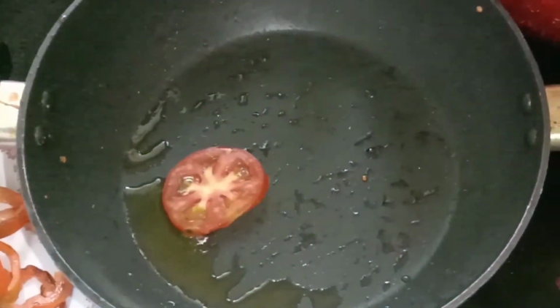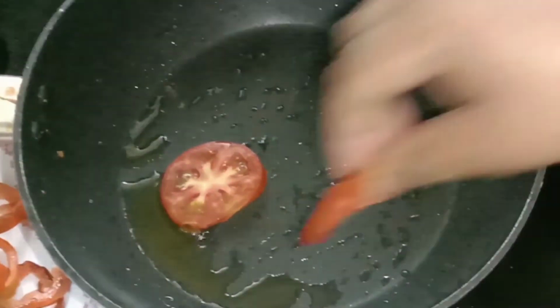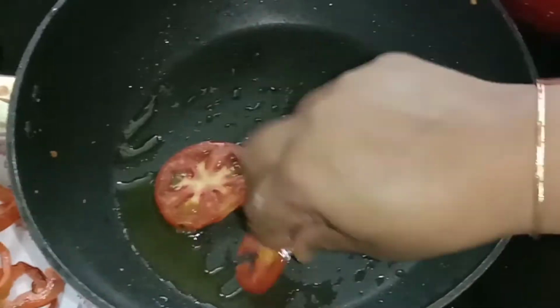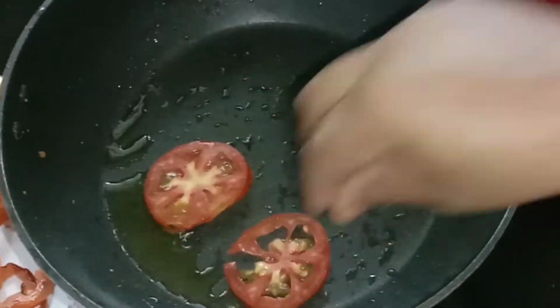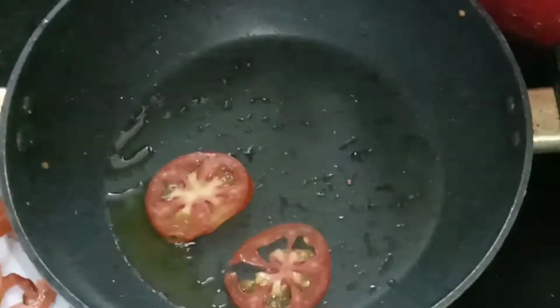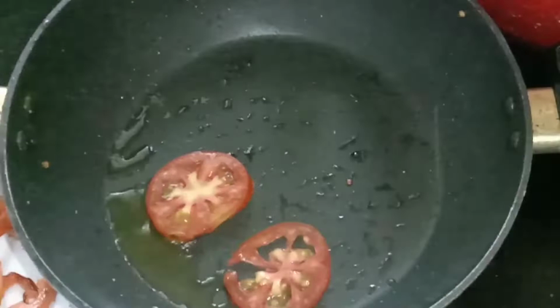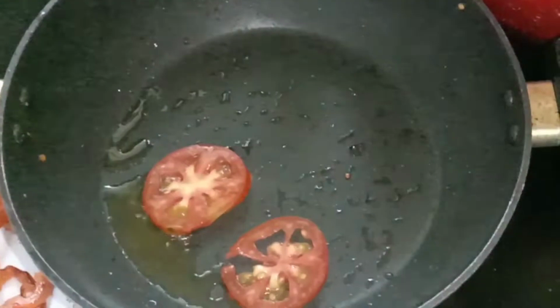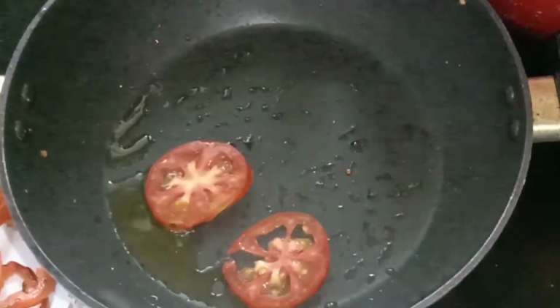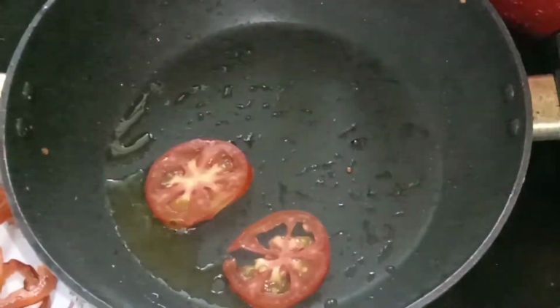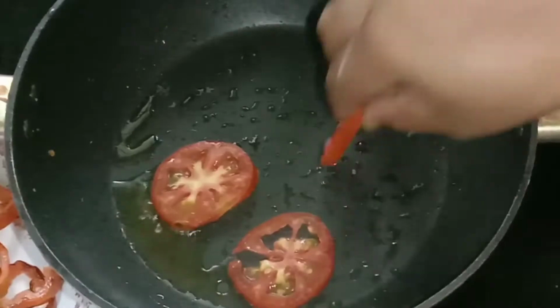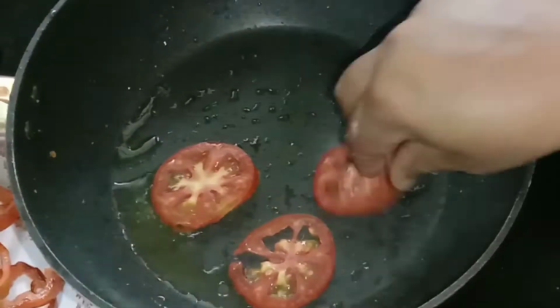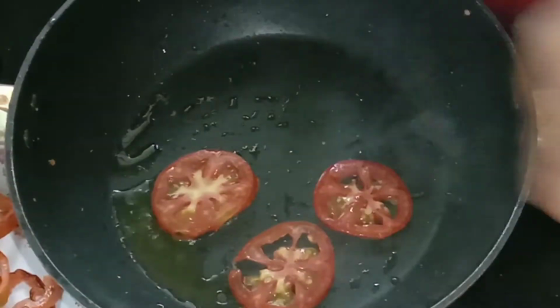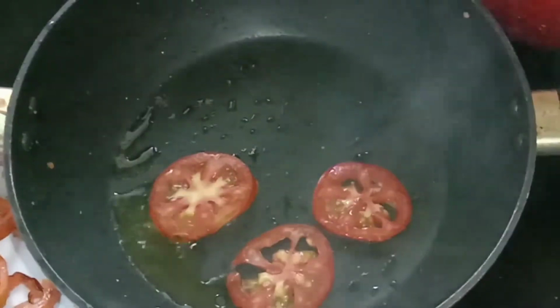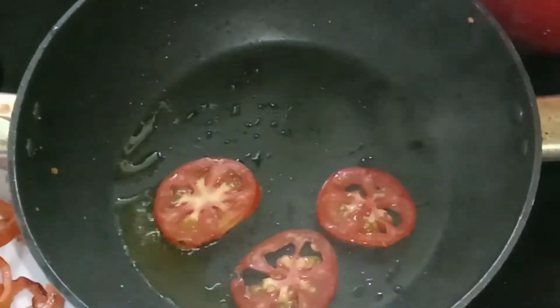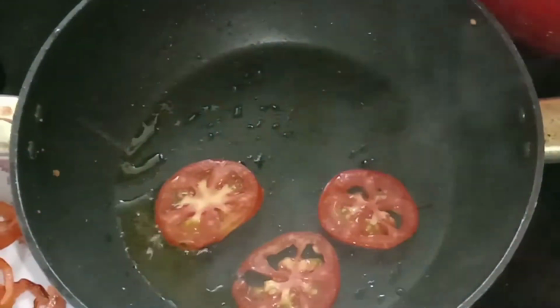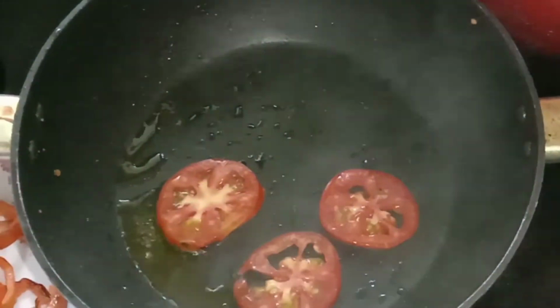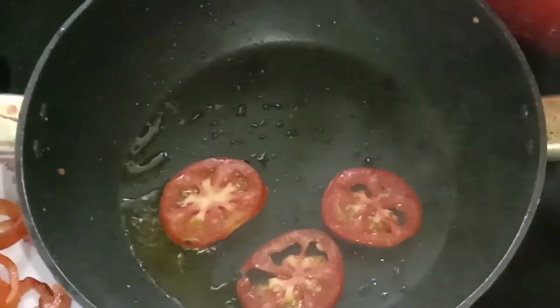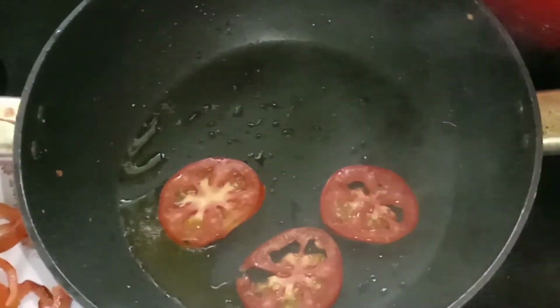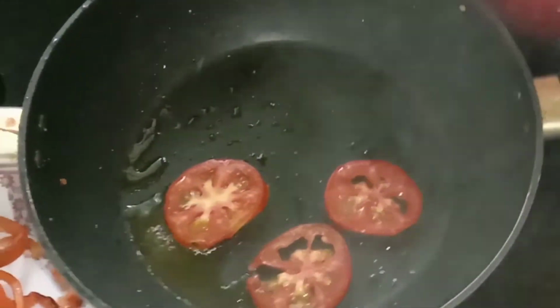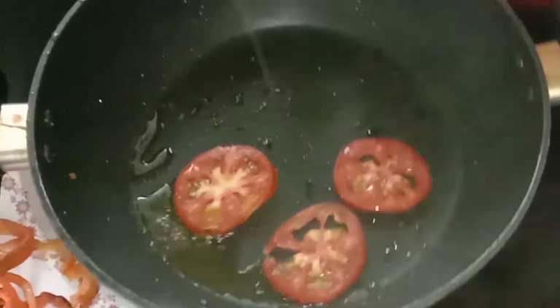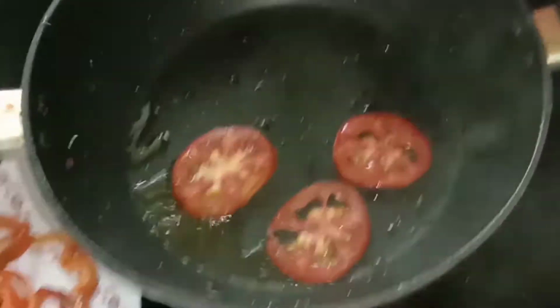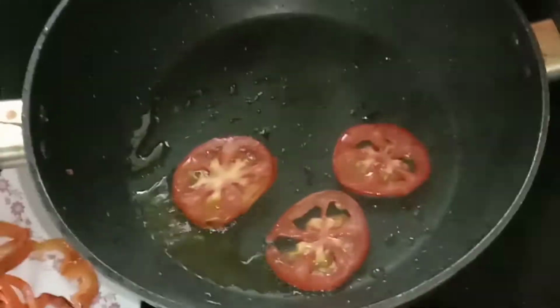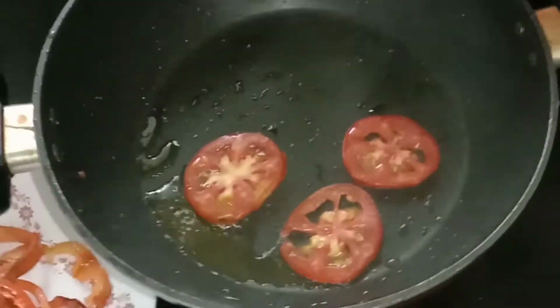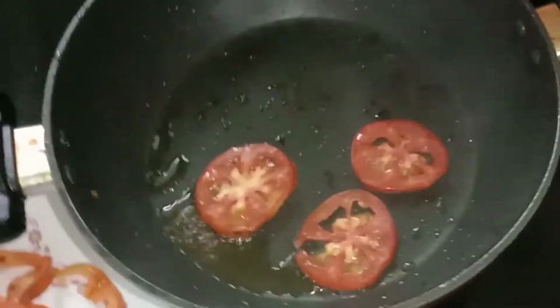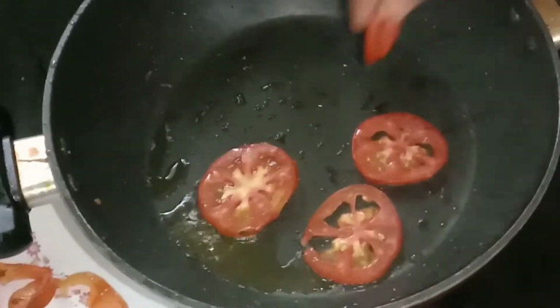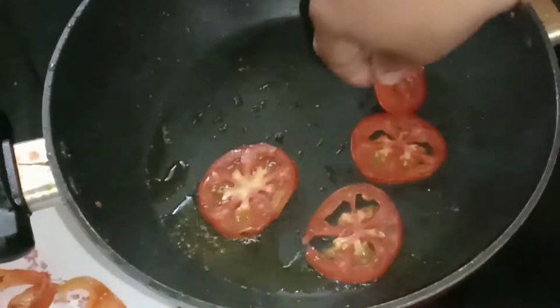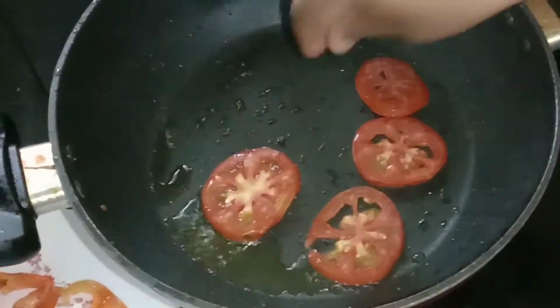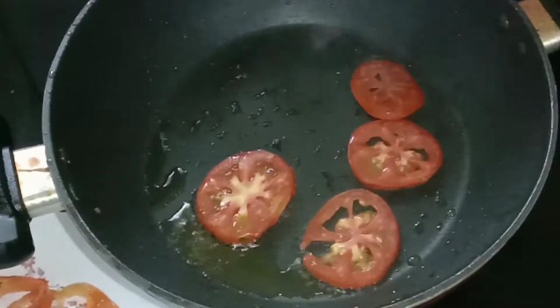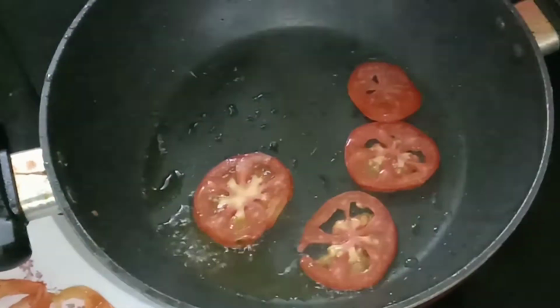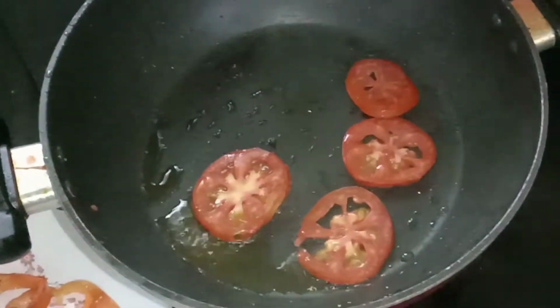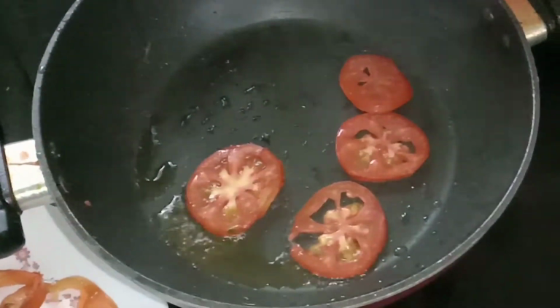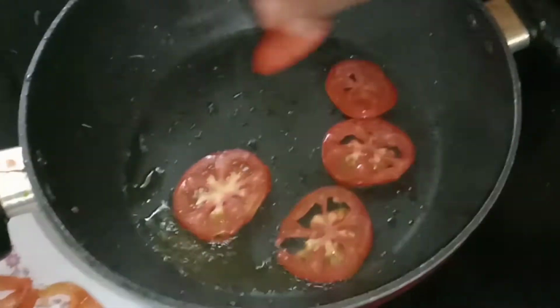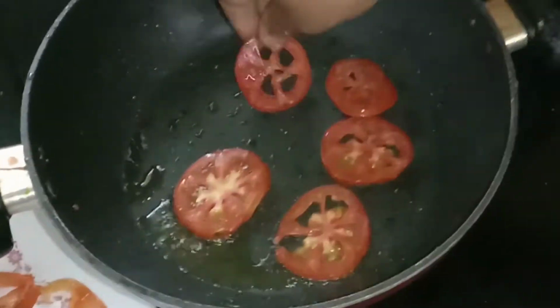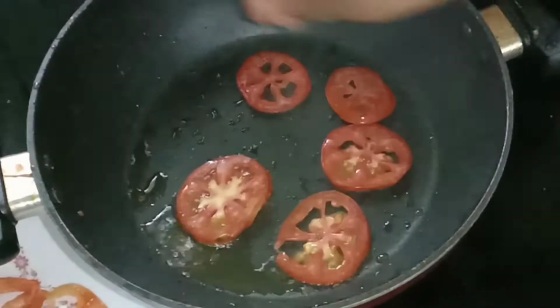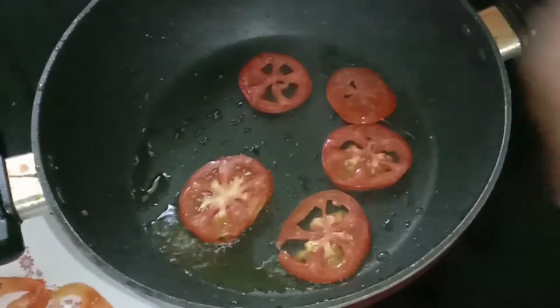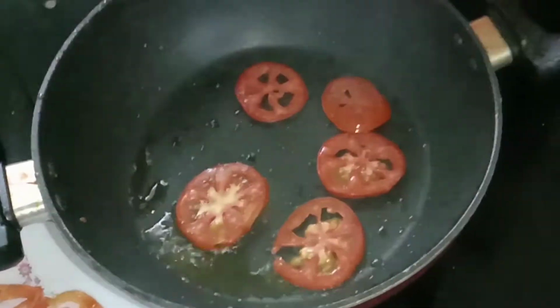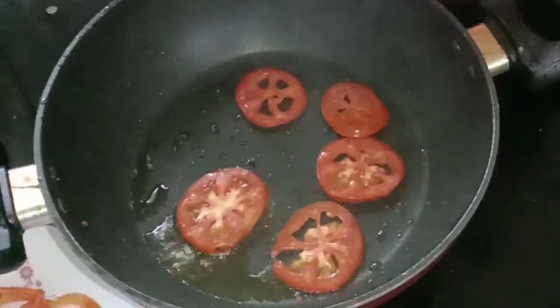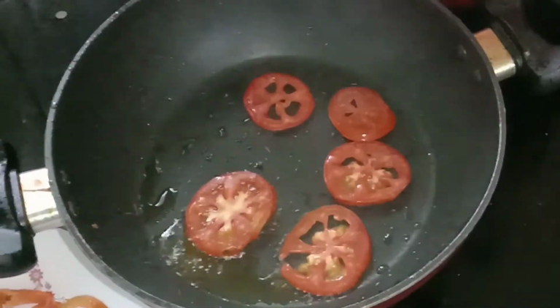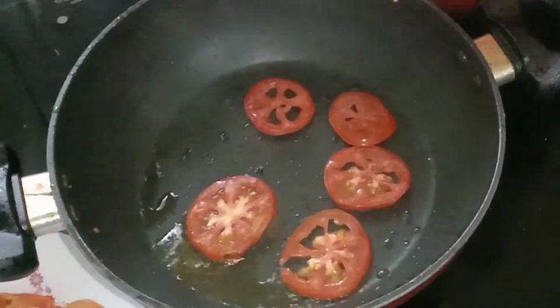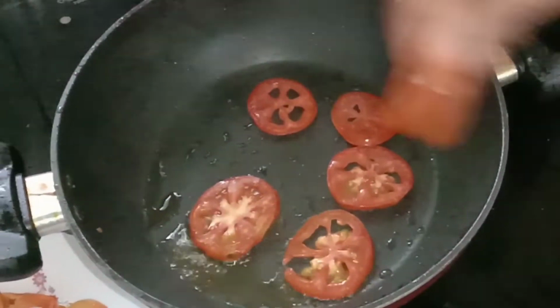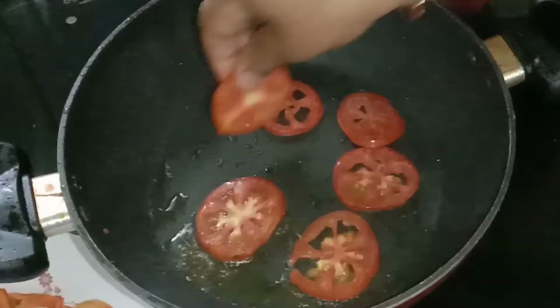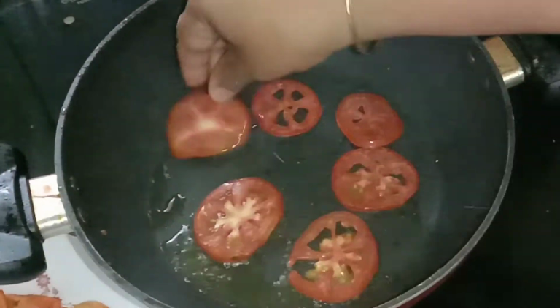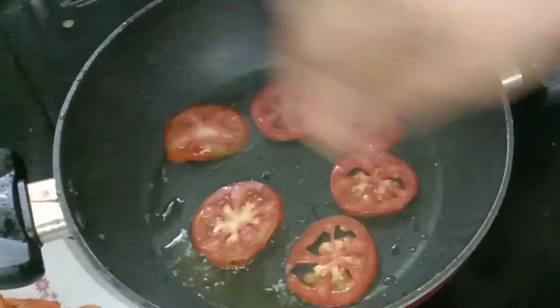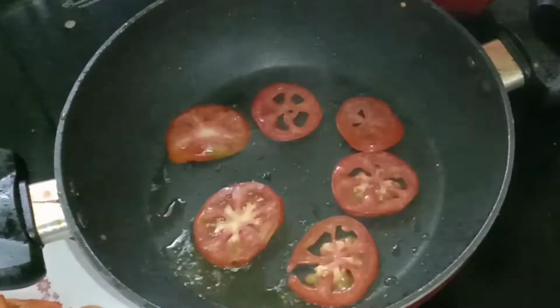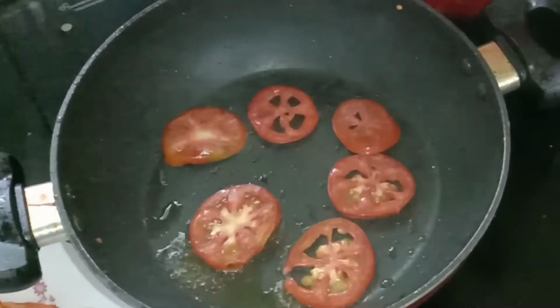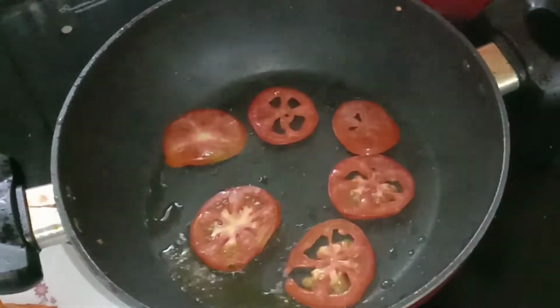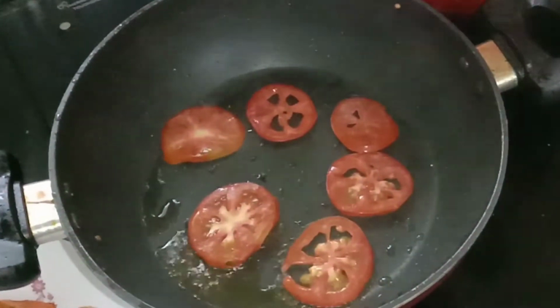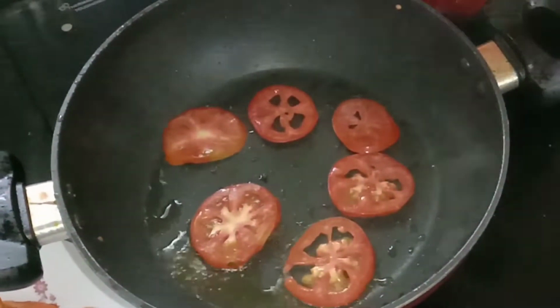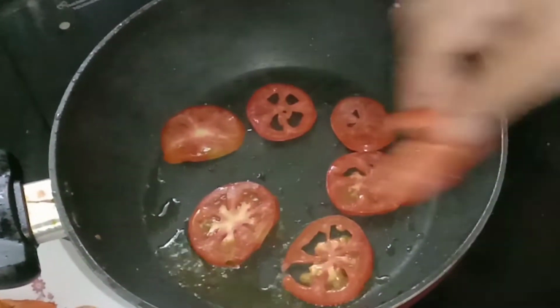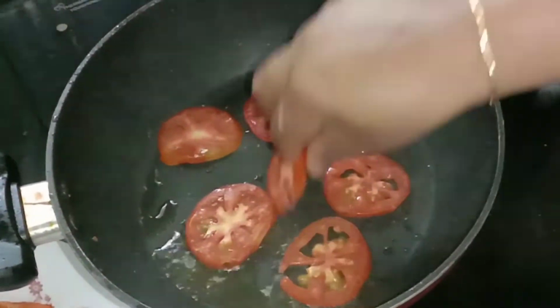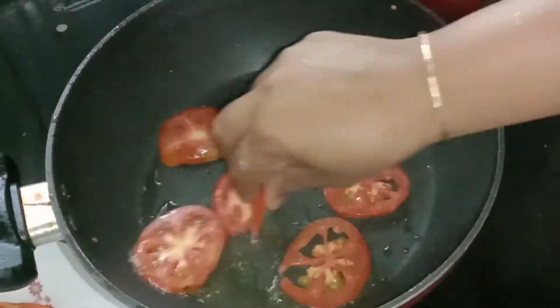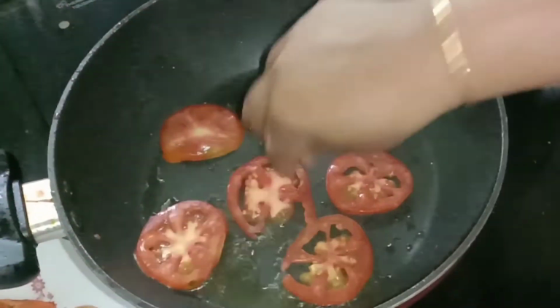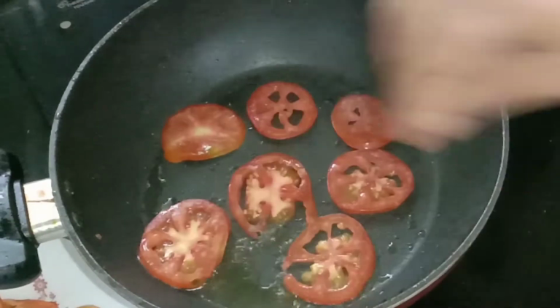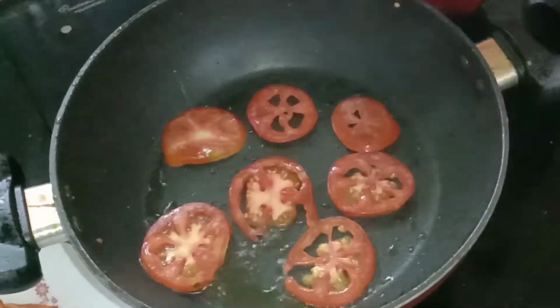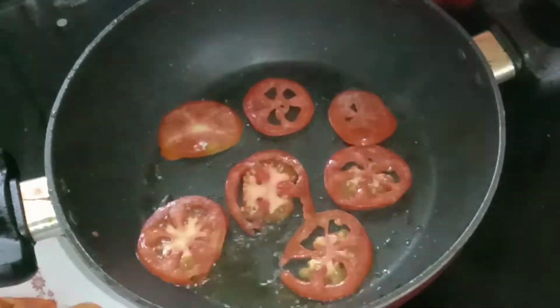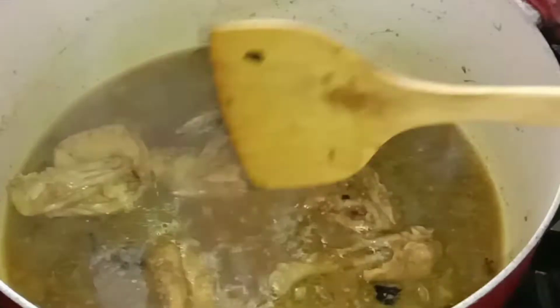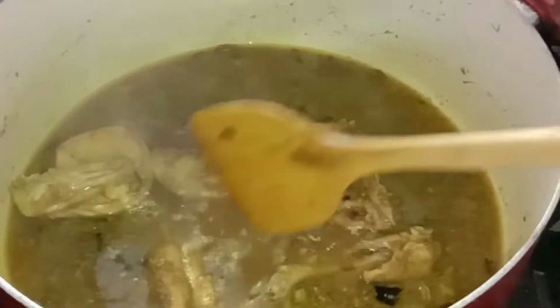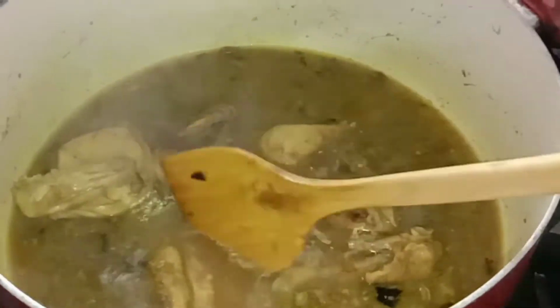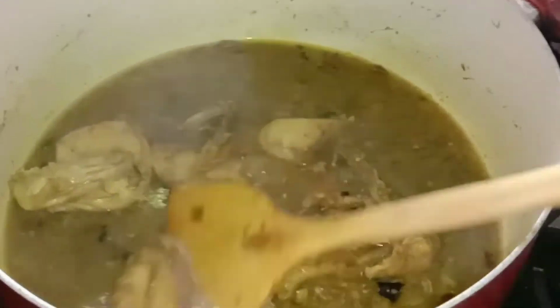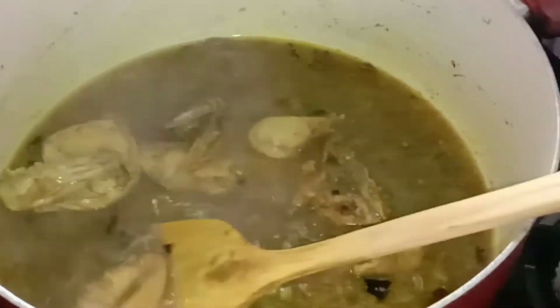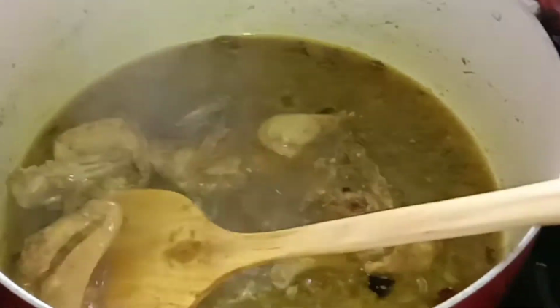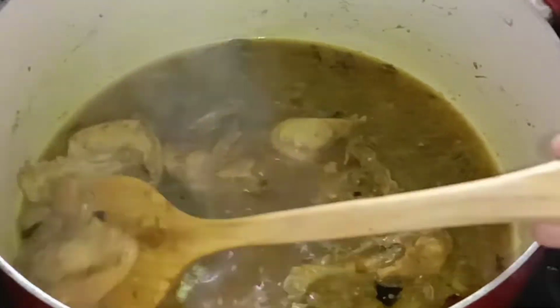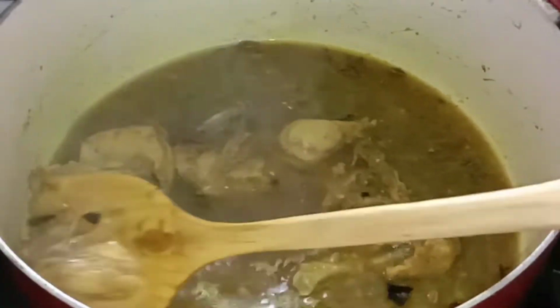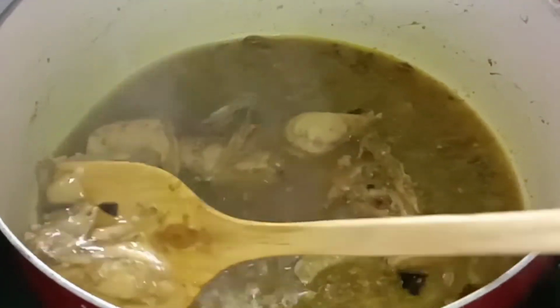Add a little mustard. Do the turn with a capsicum. Let's fry it.